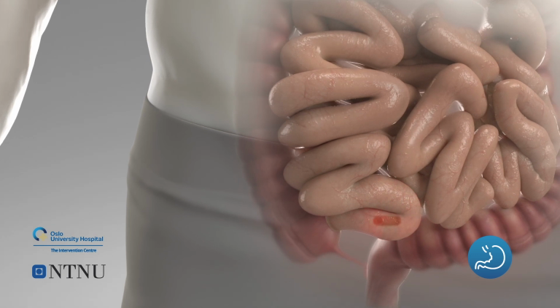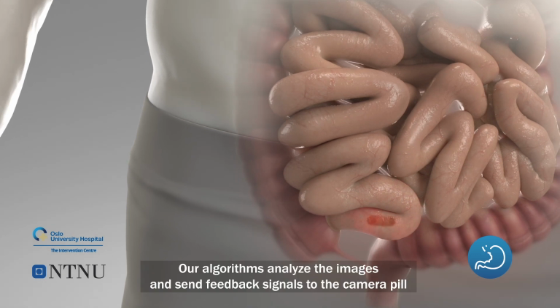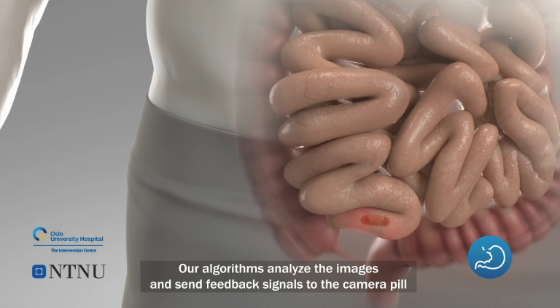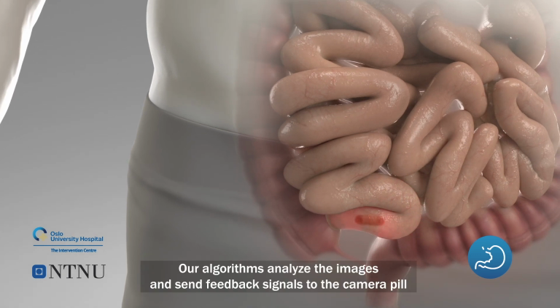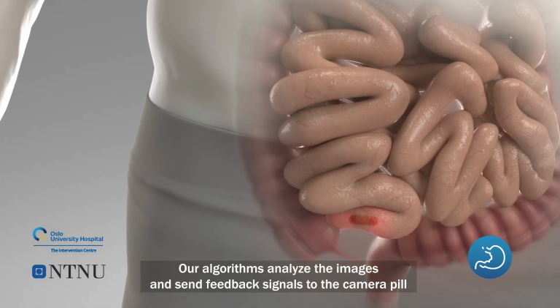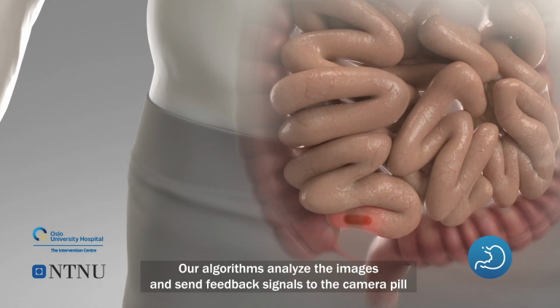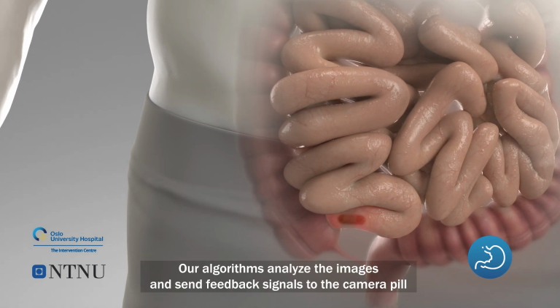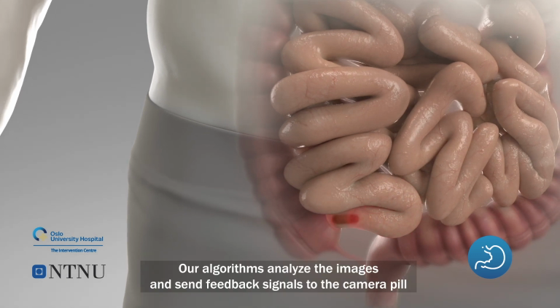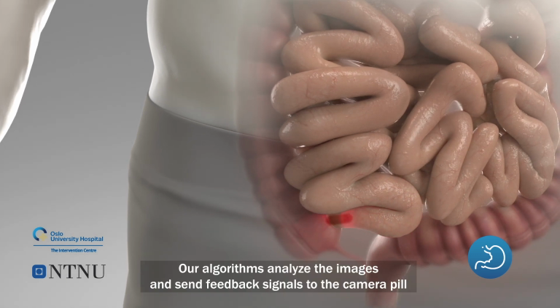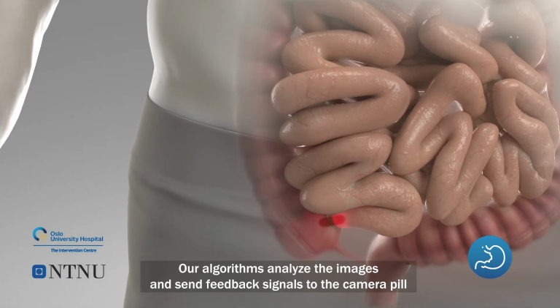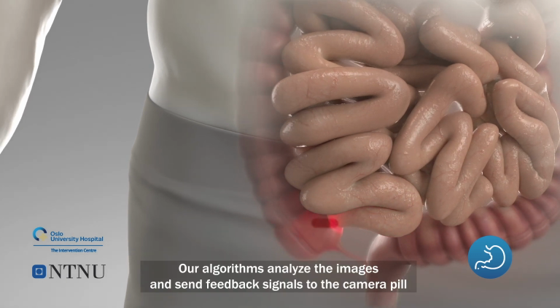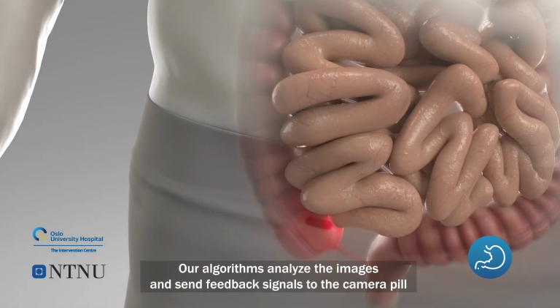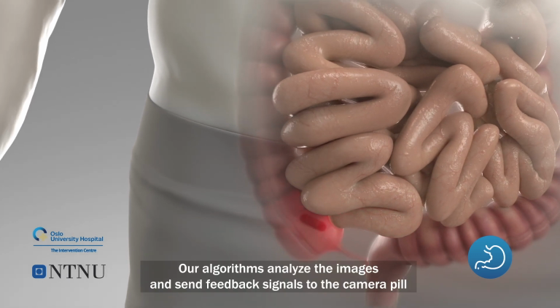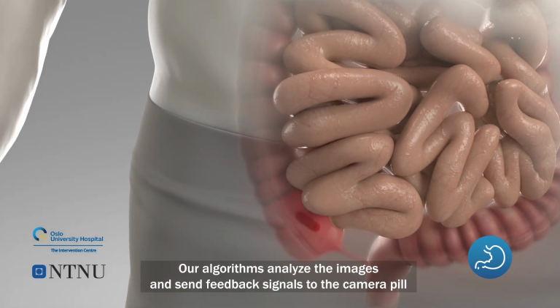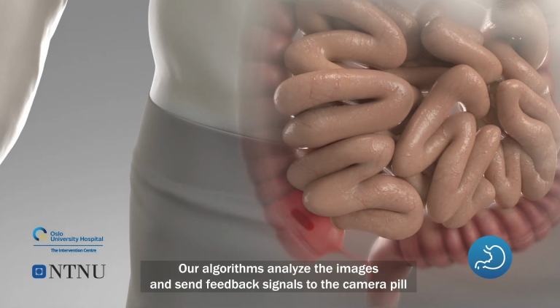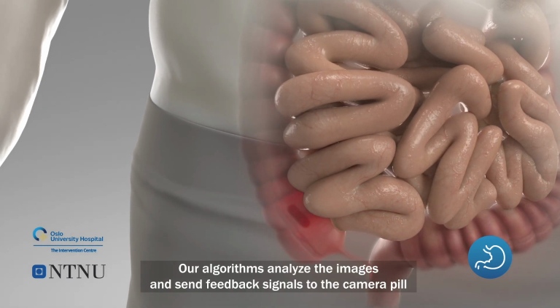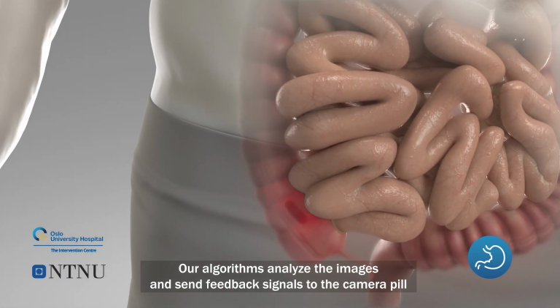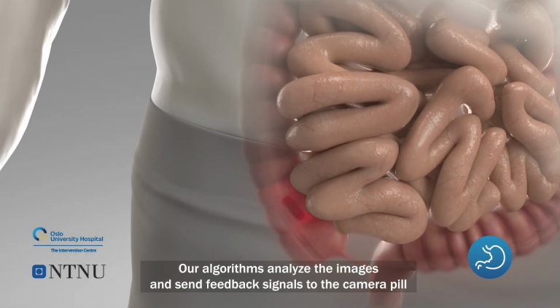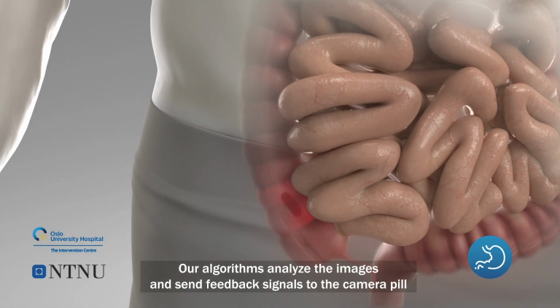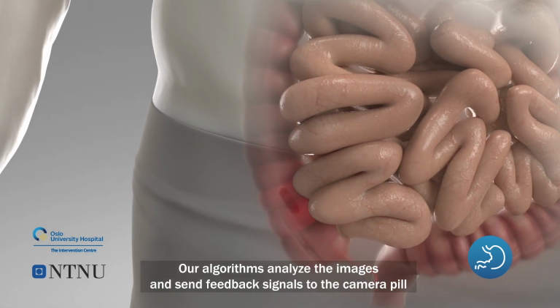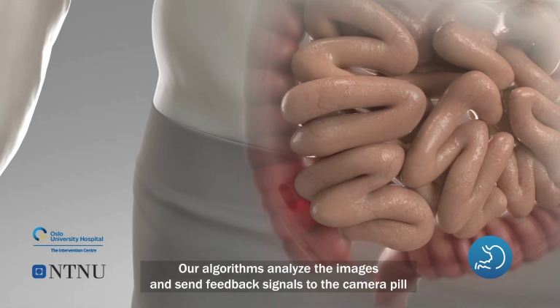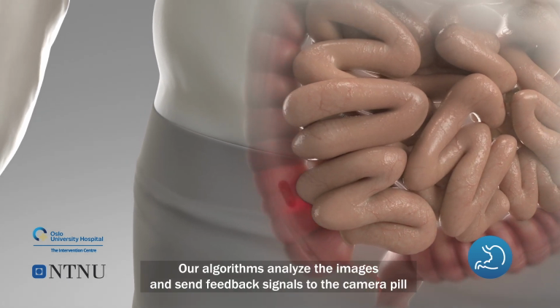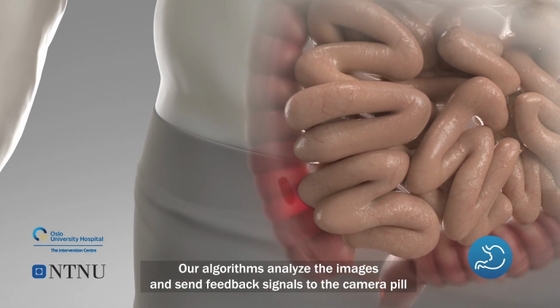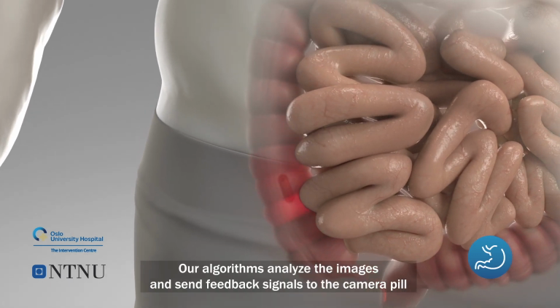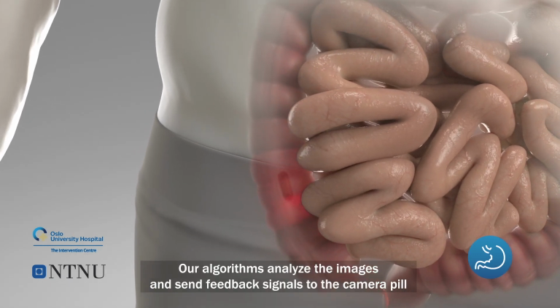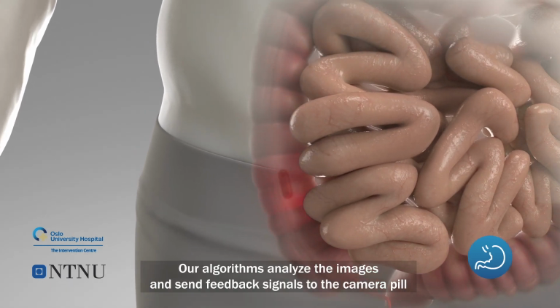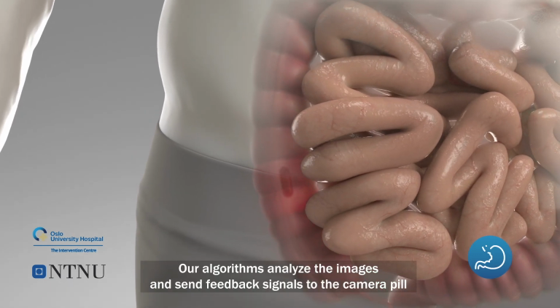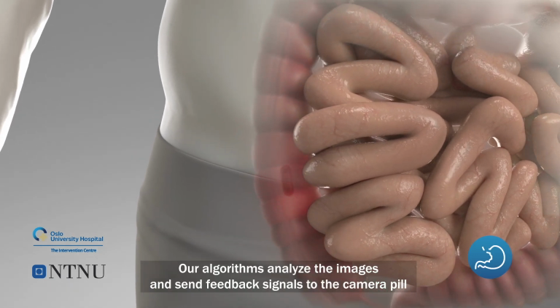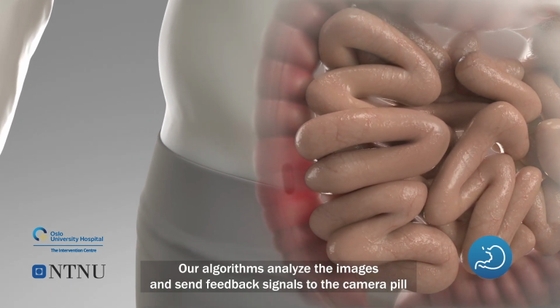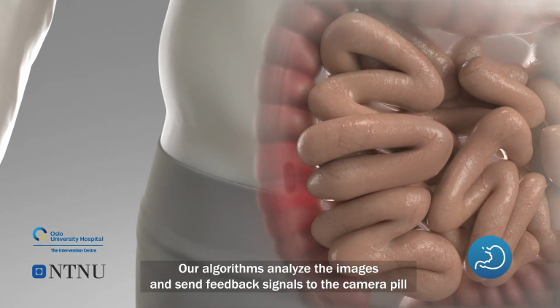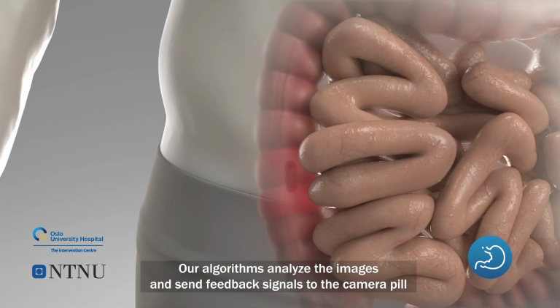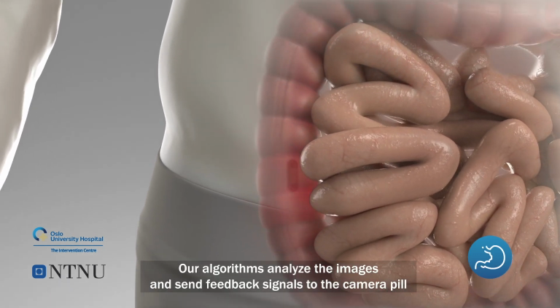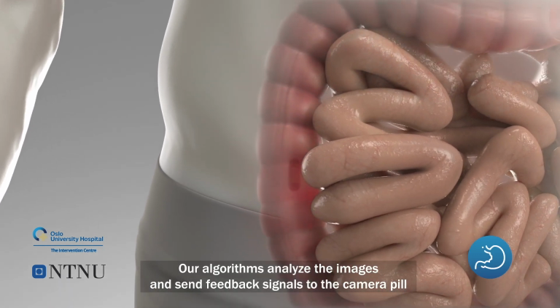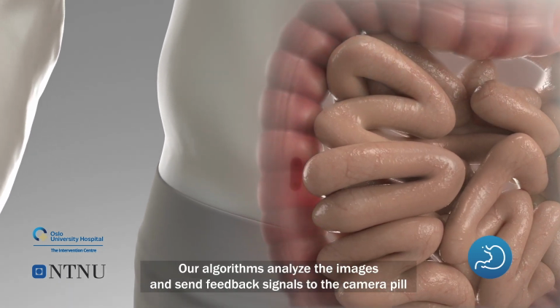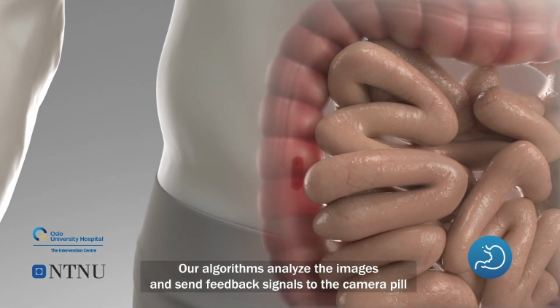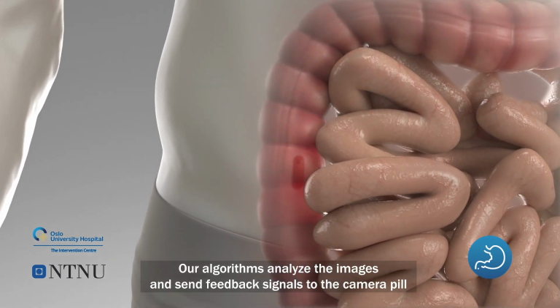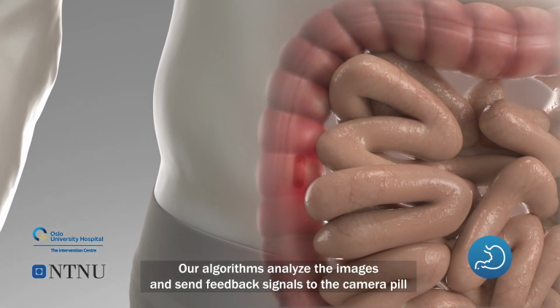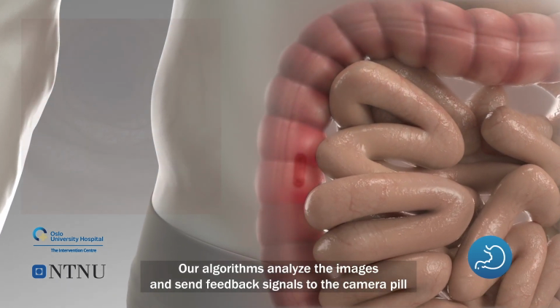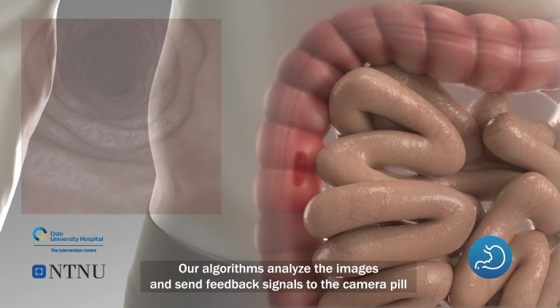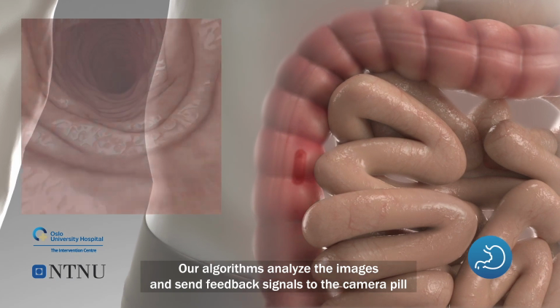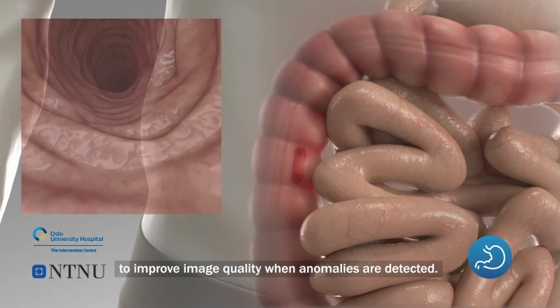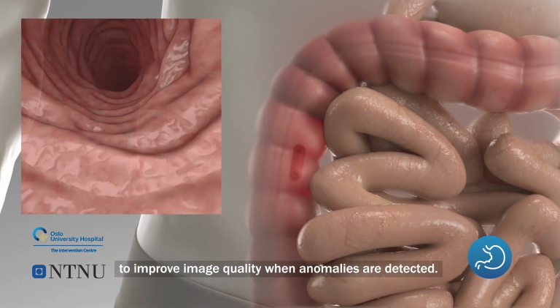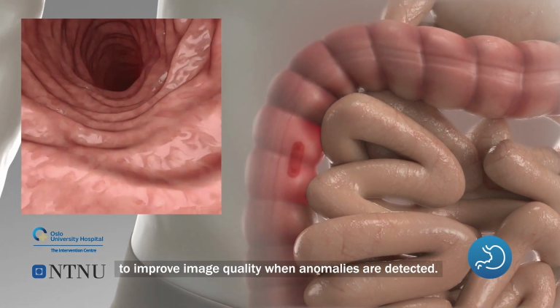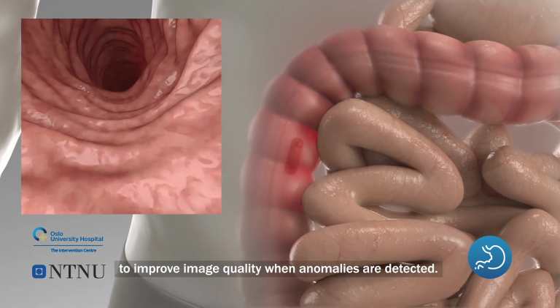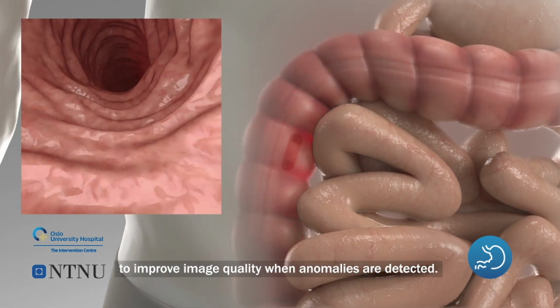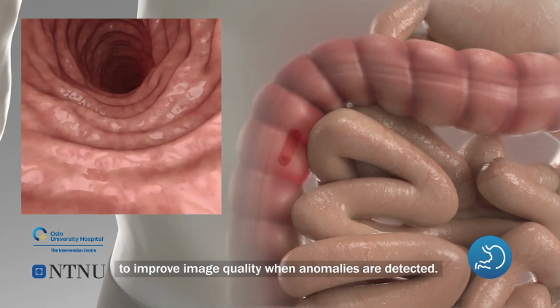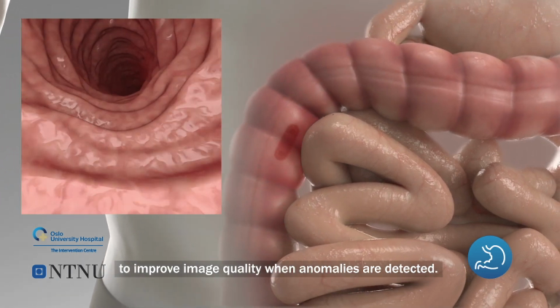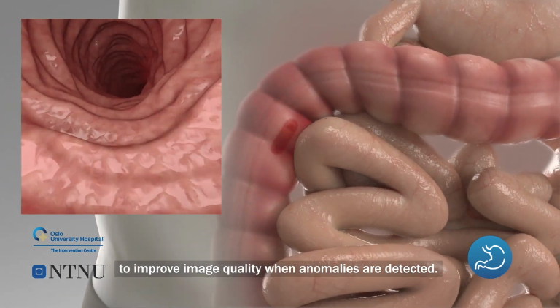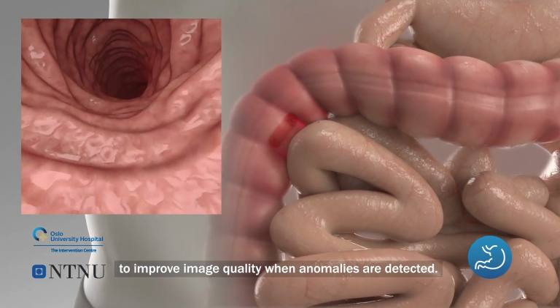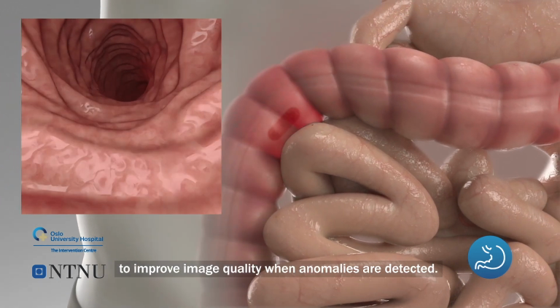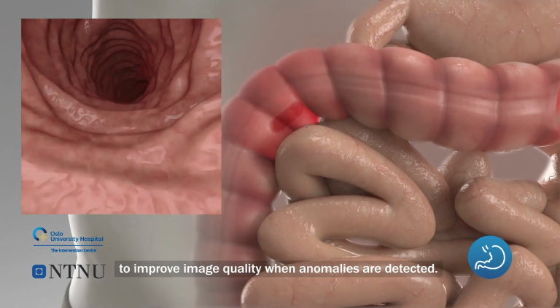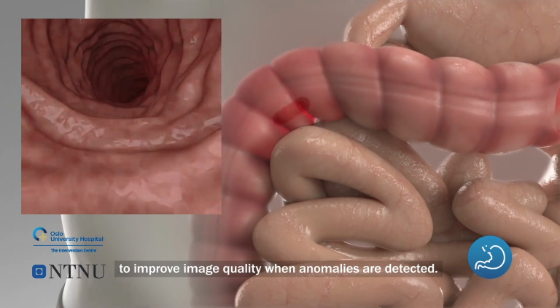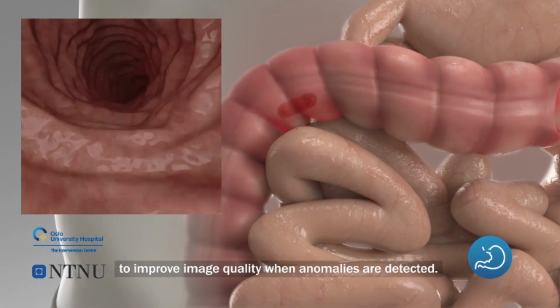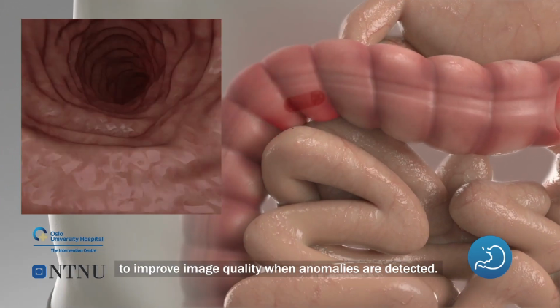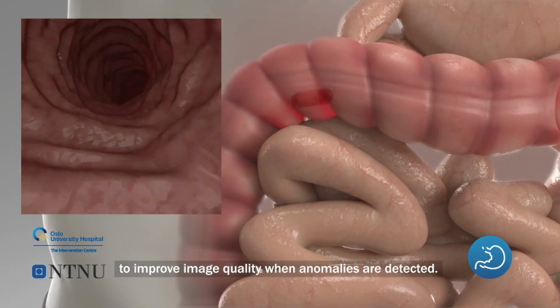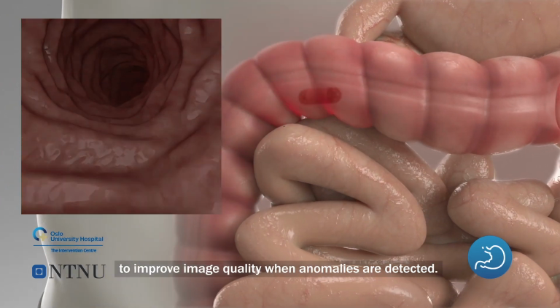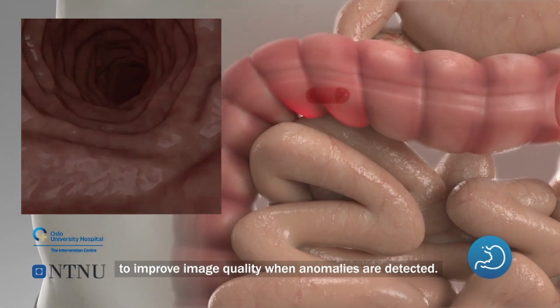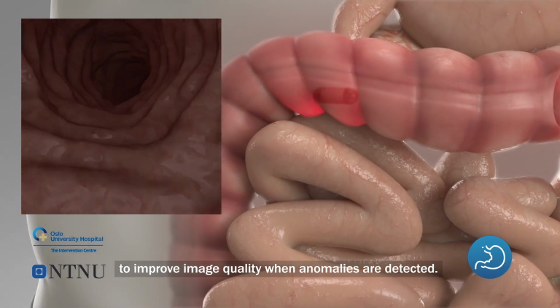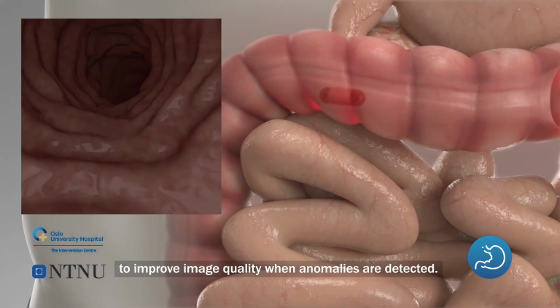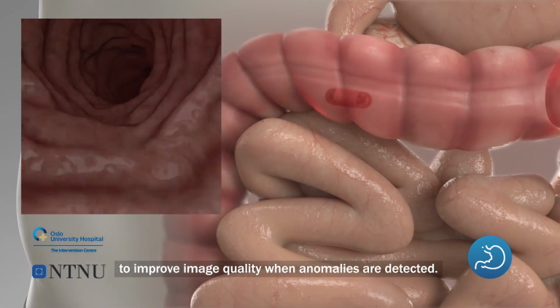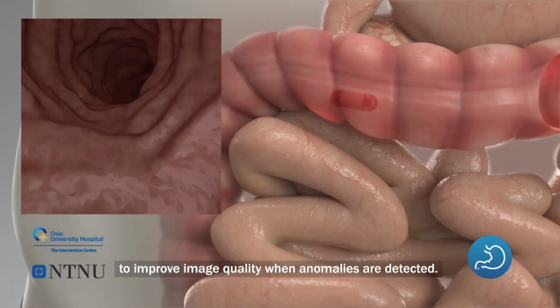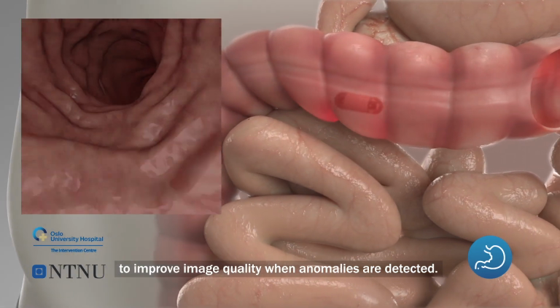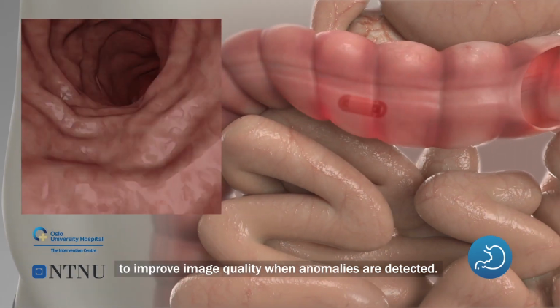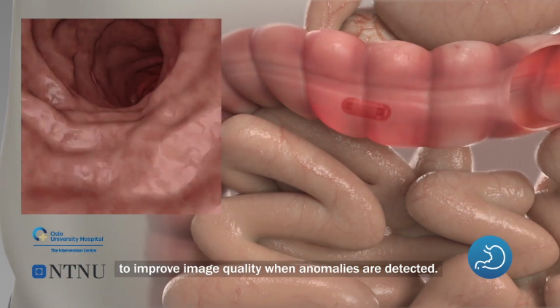Our algorithms analyze the images and send feedback signals to the camera pill to improve image quality when anomalies are detected.